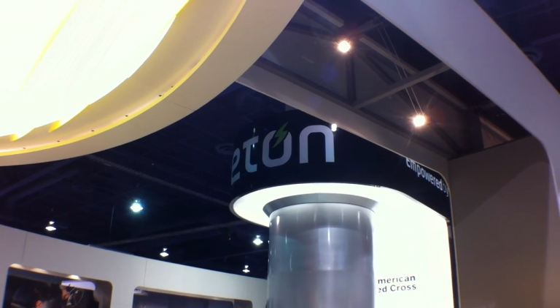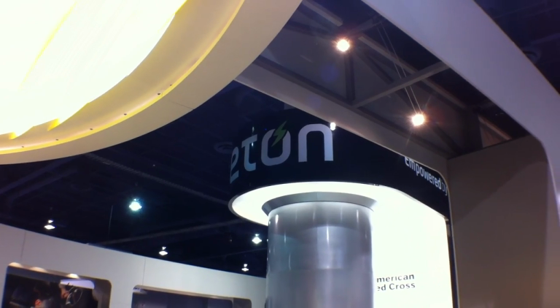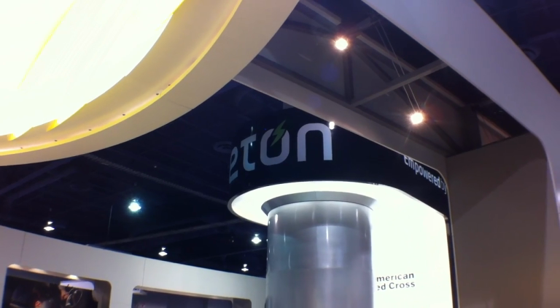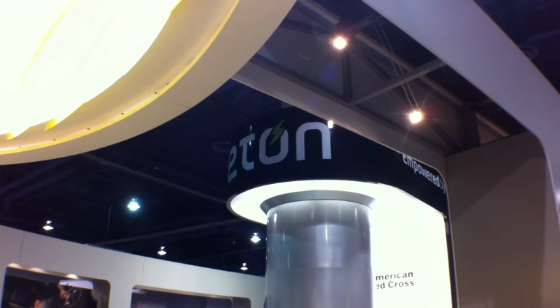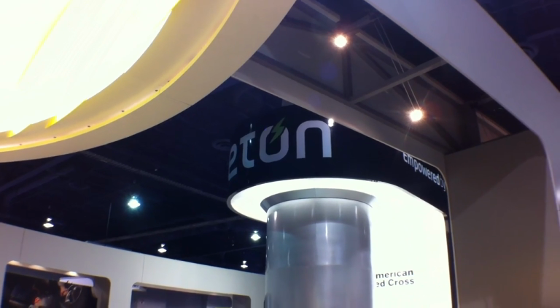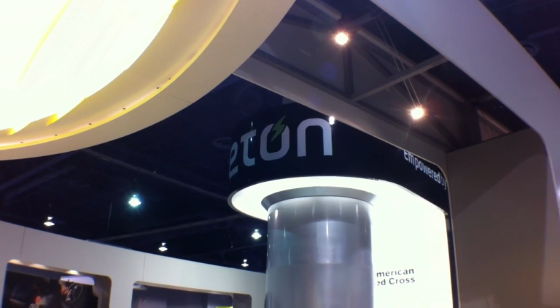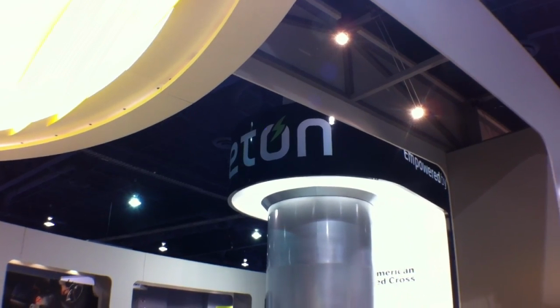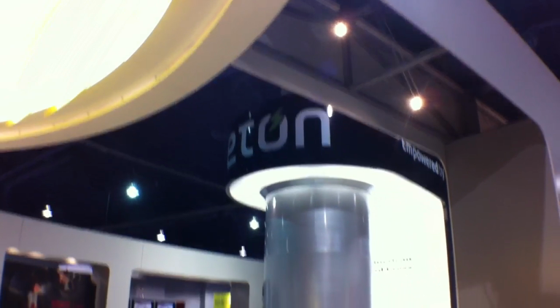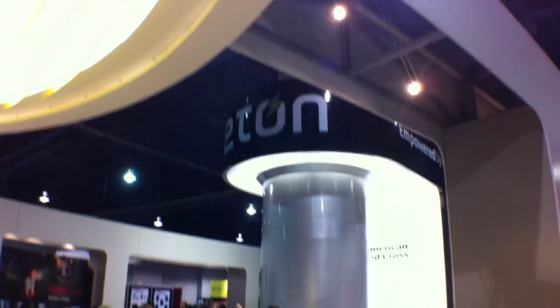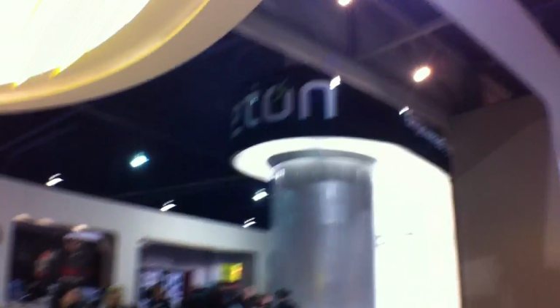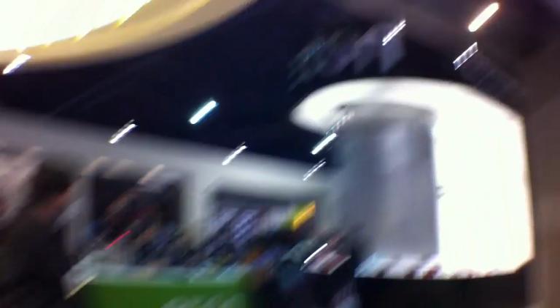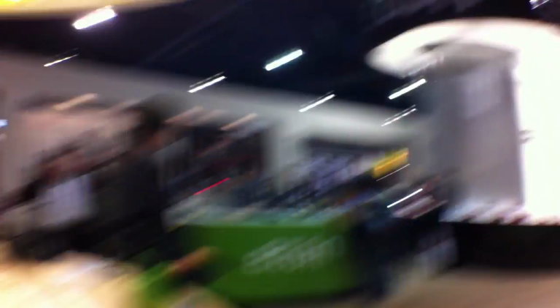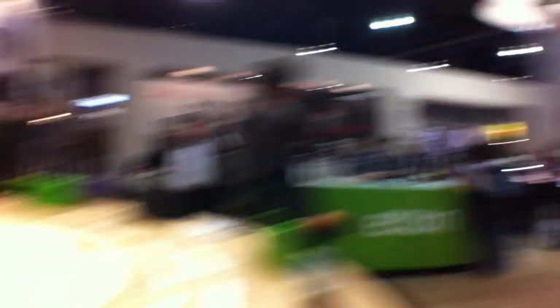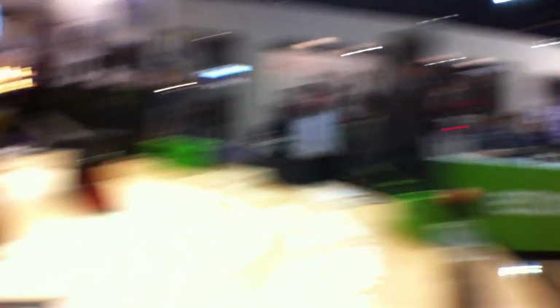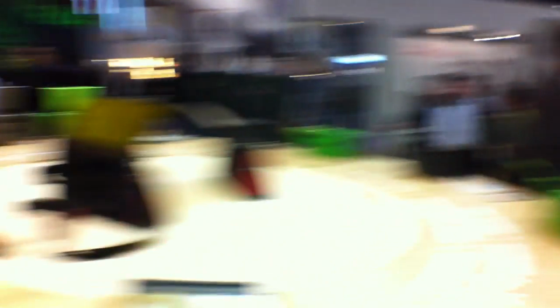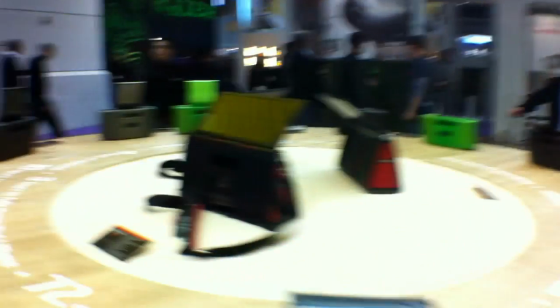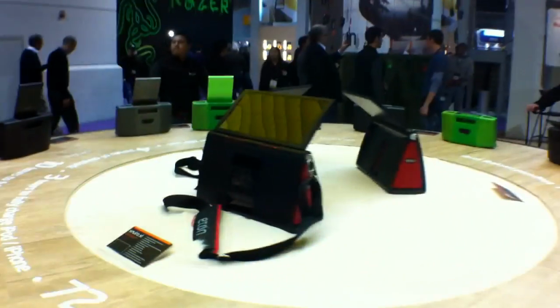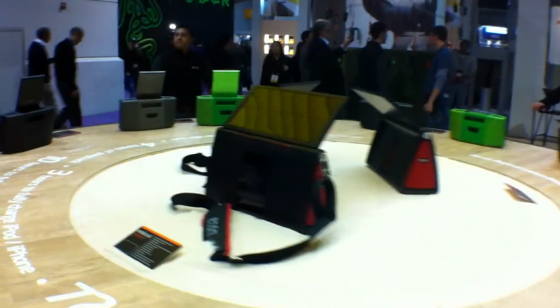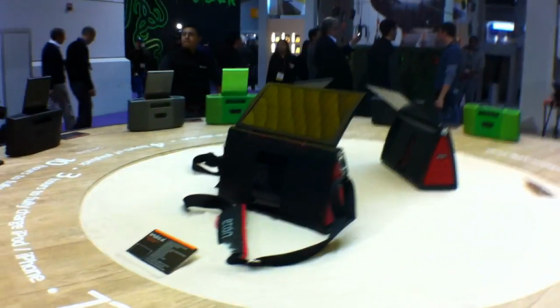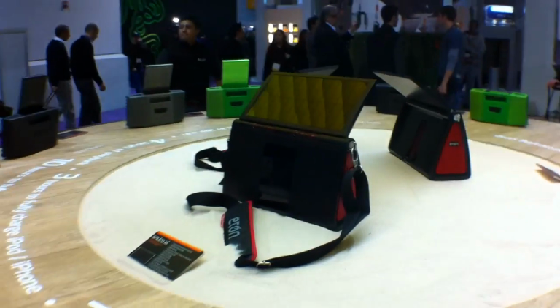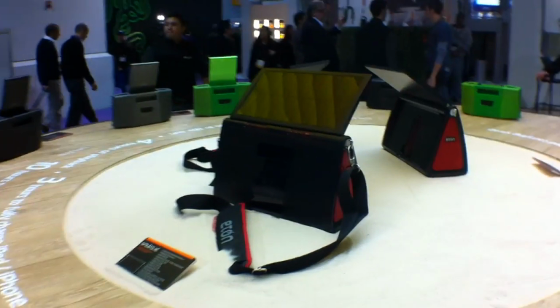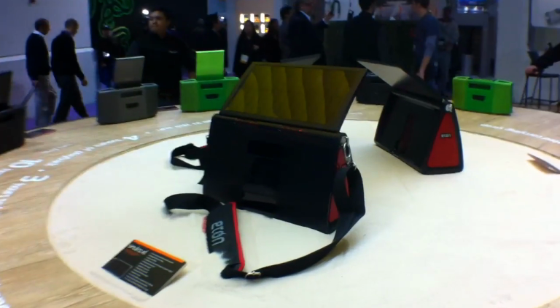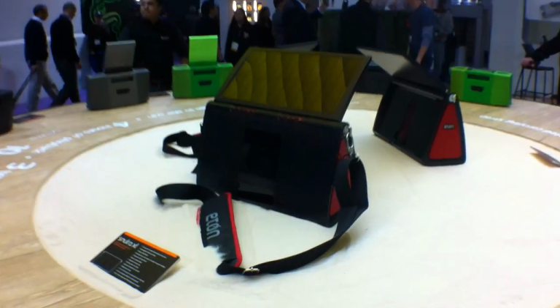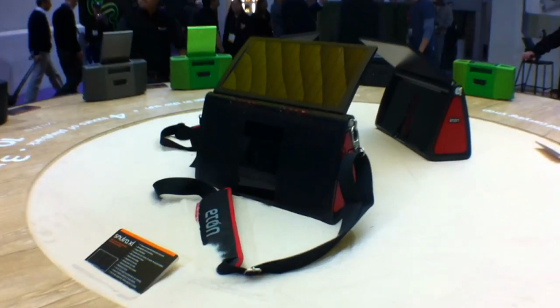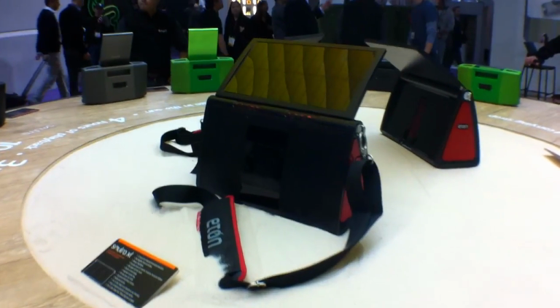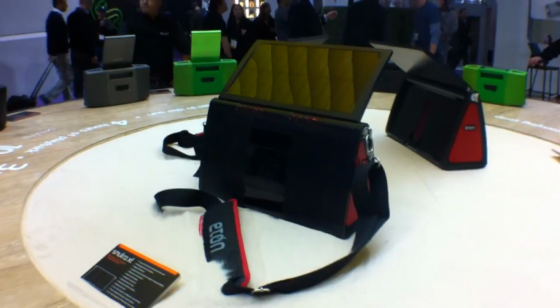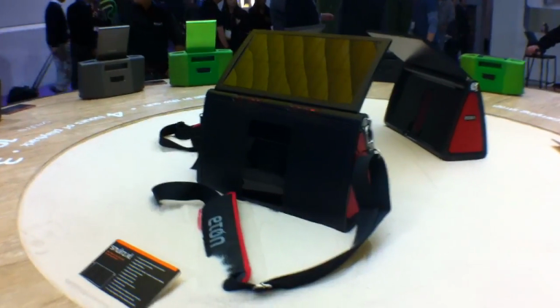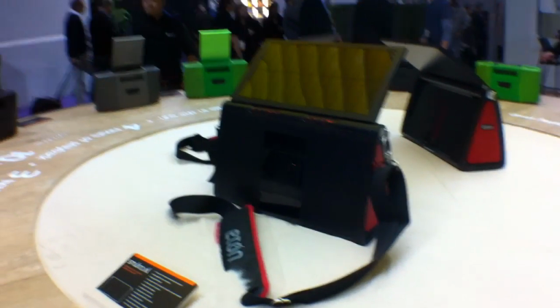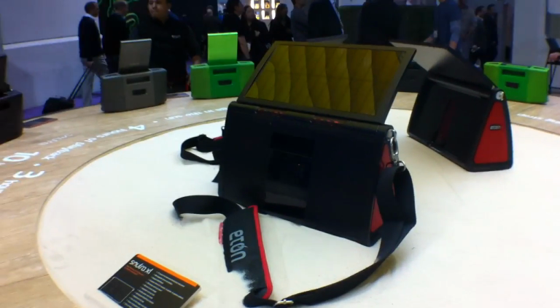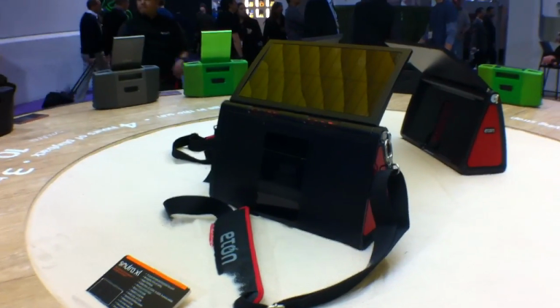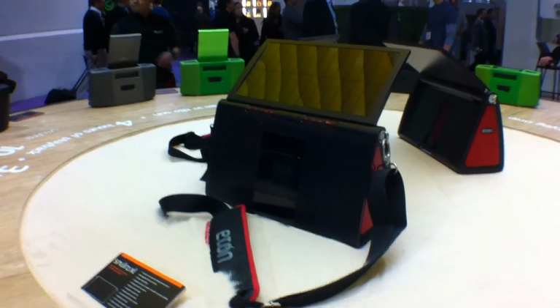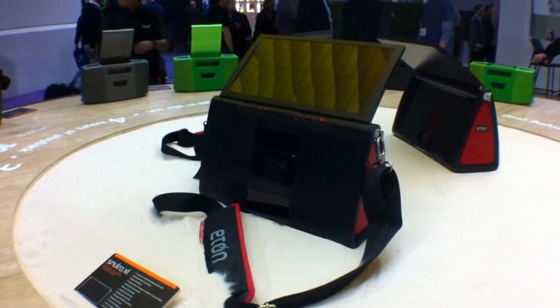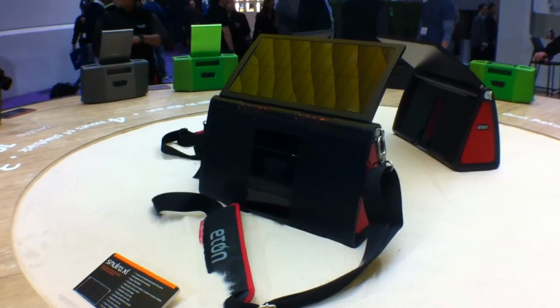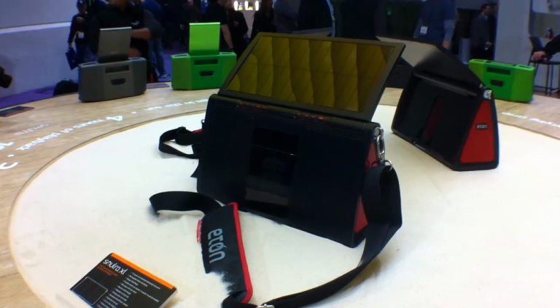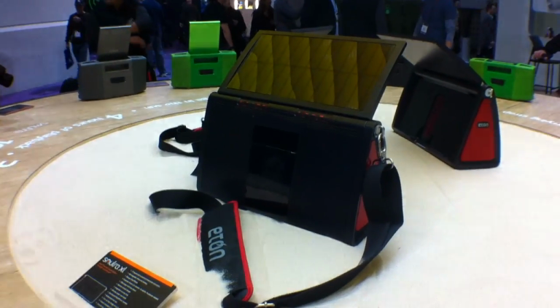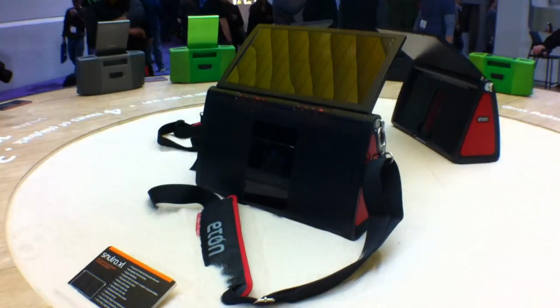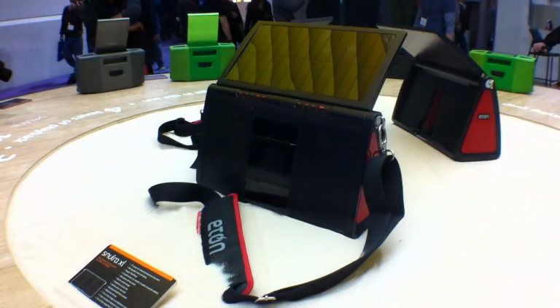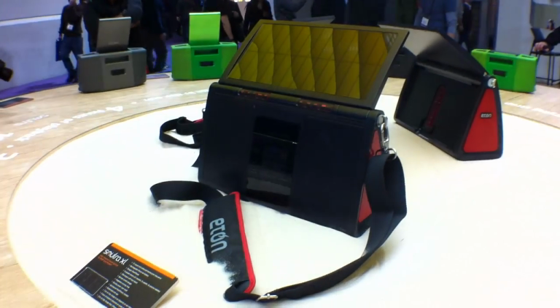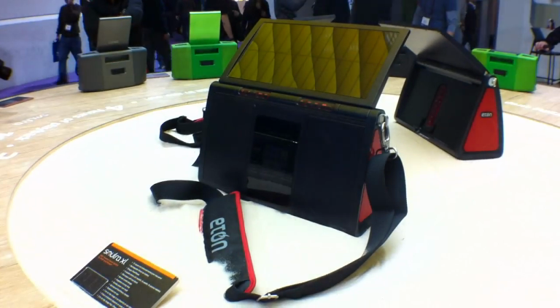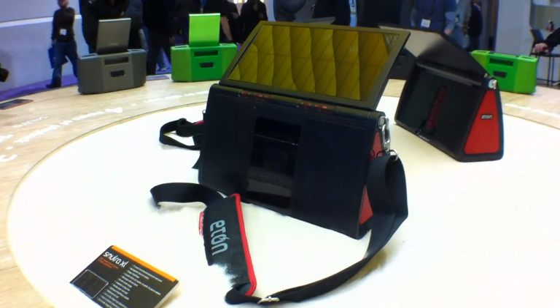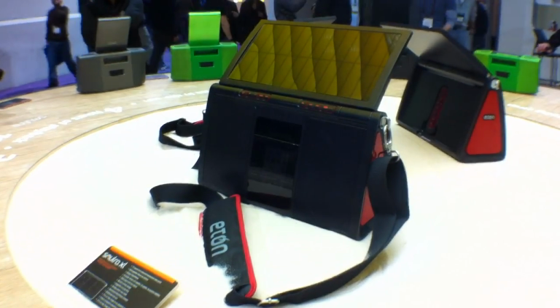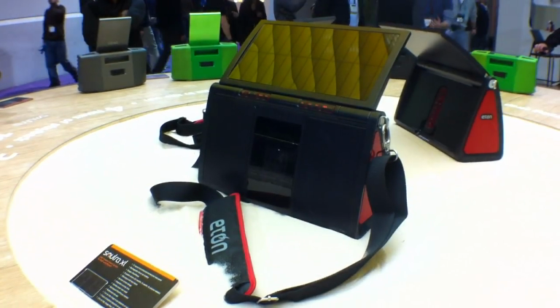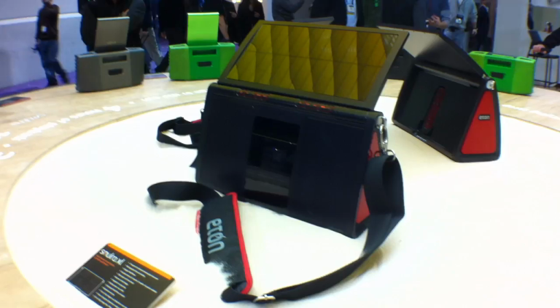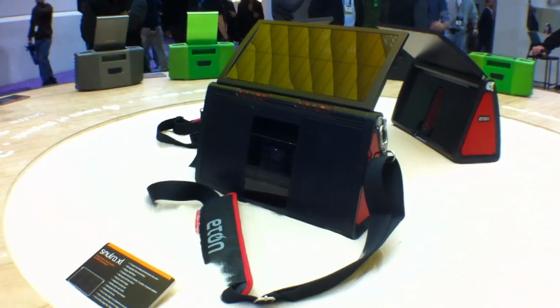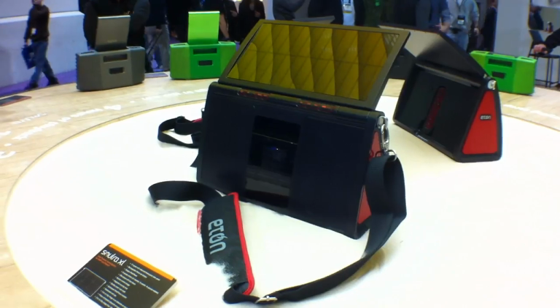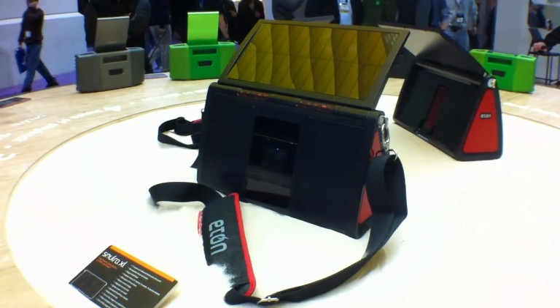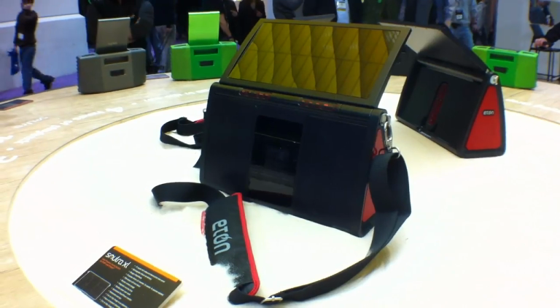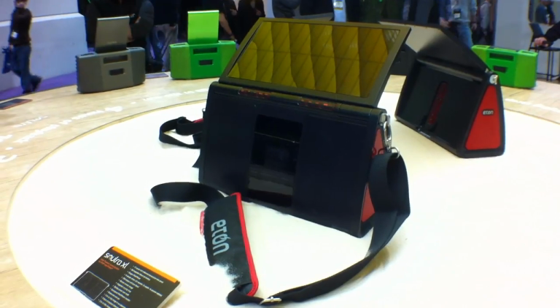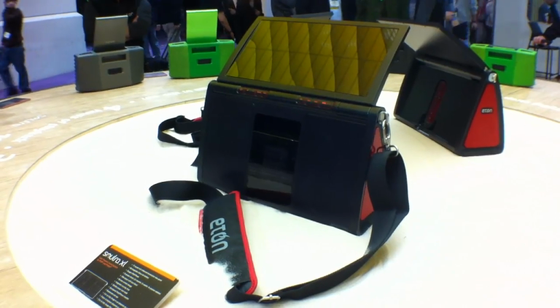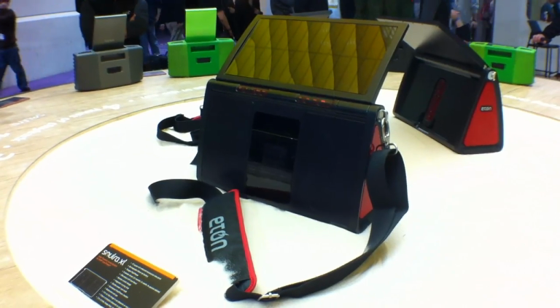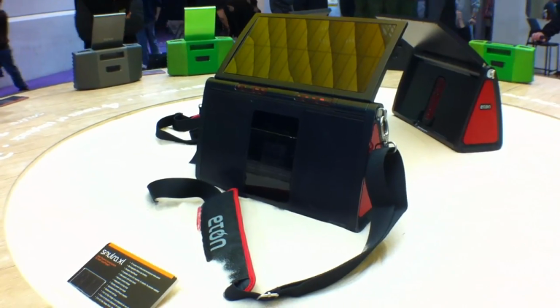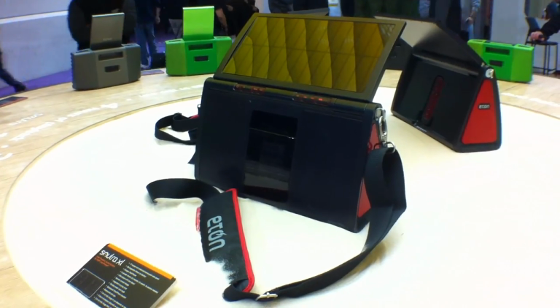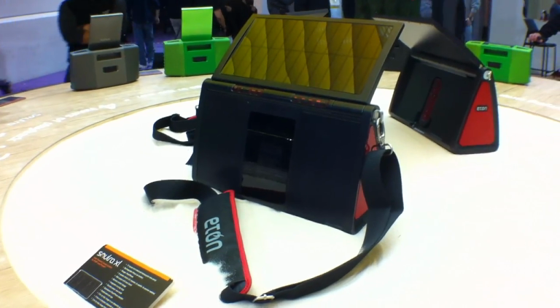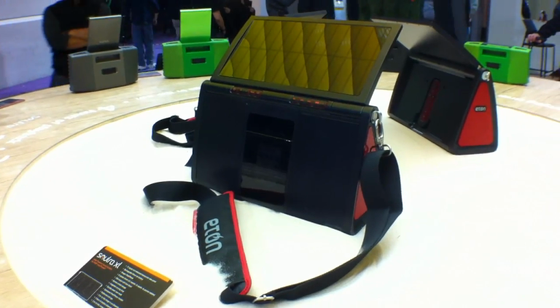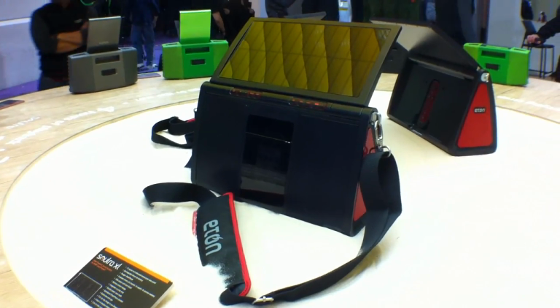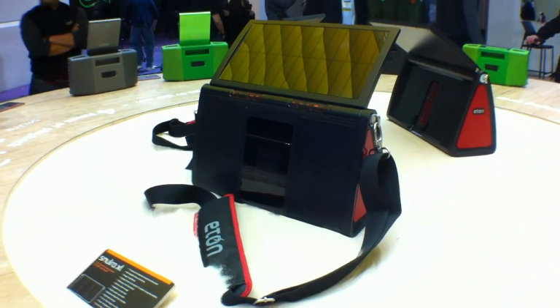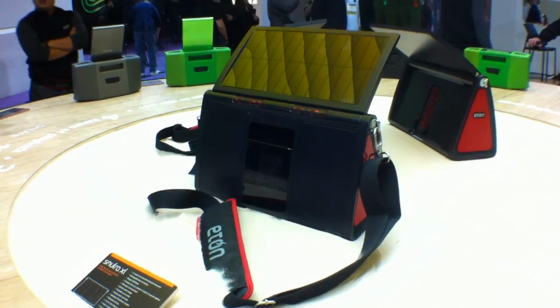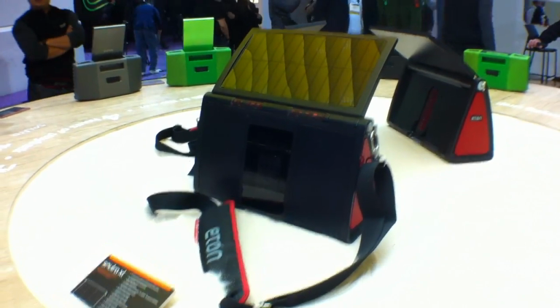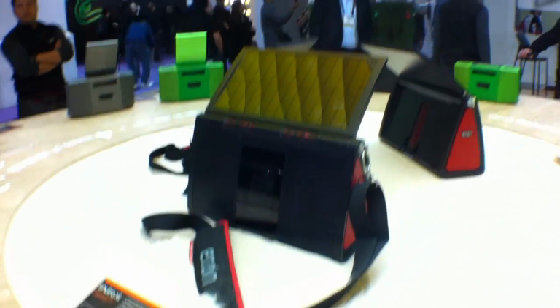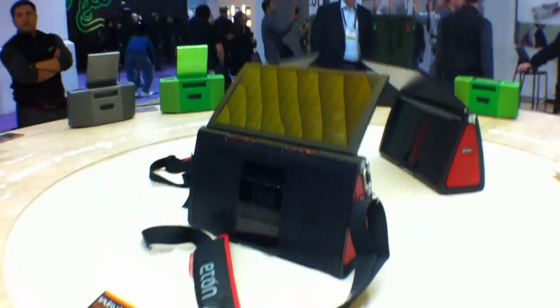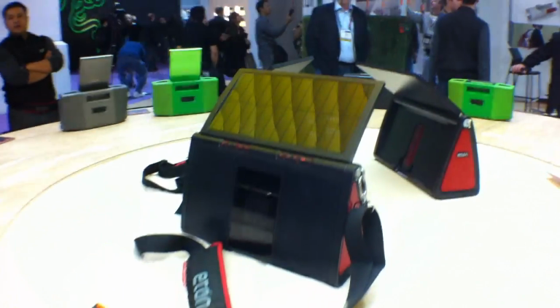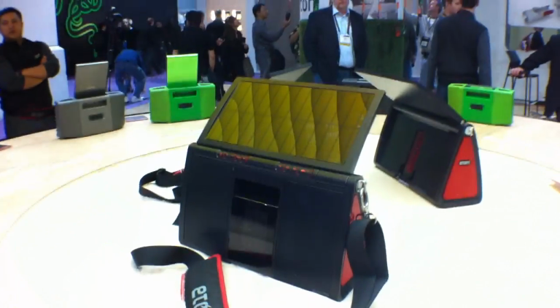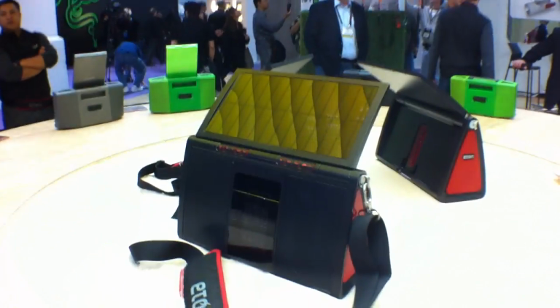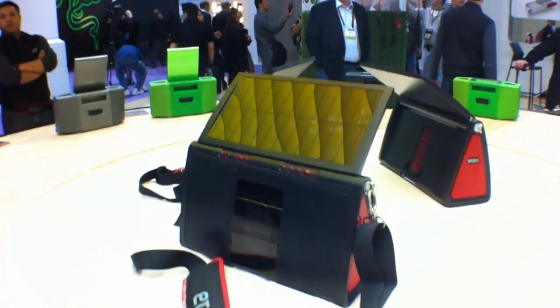So here at Eton, a lot of times you're out in the desert, you're out on the beach, and you need power but you can't plug it in. Check this out.